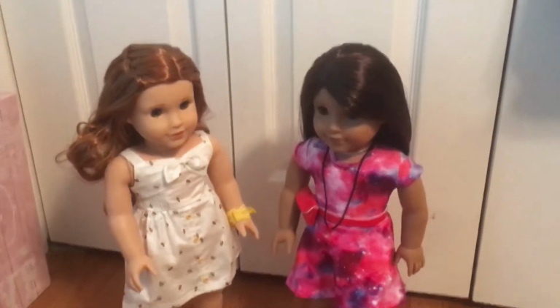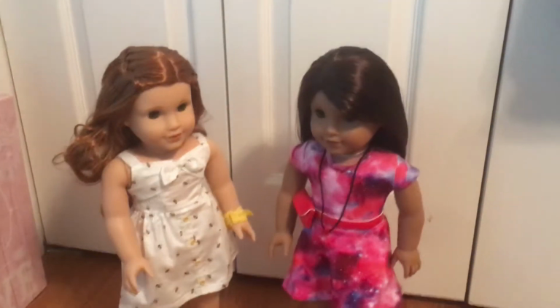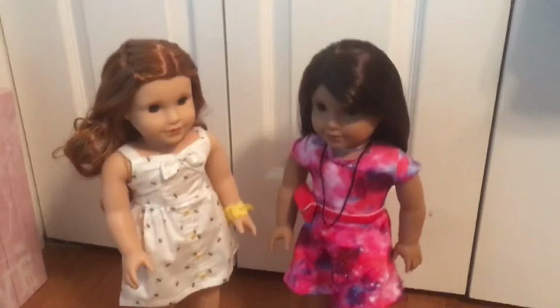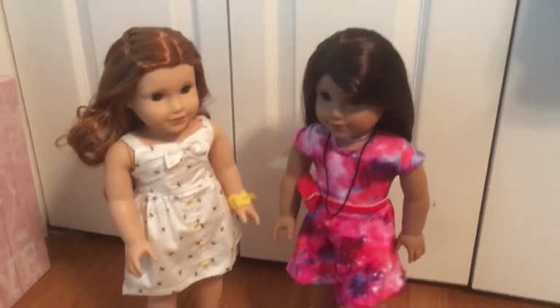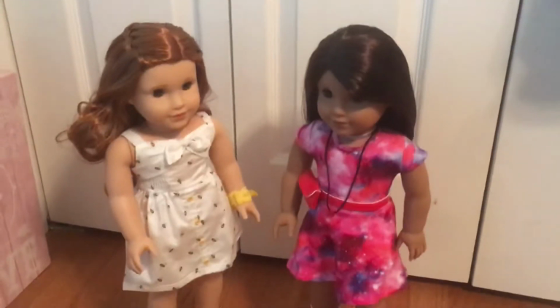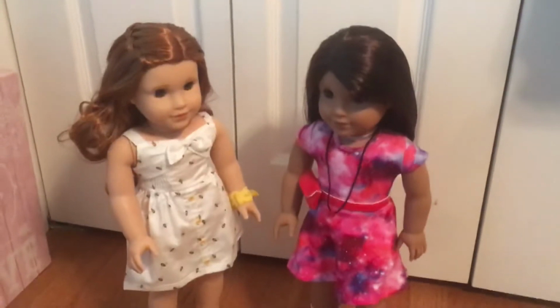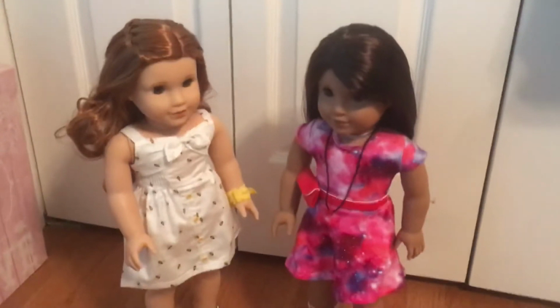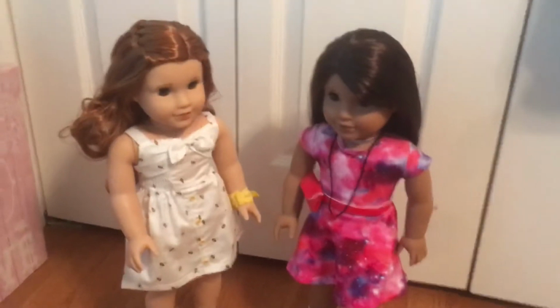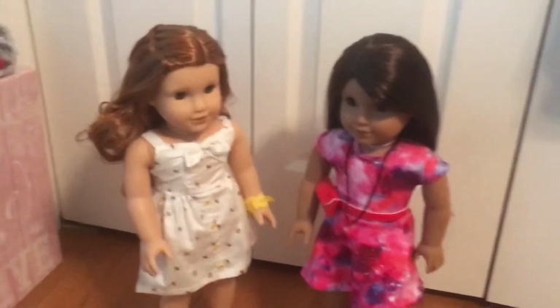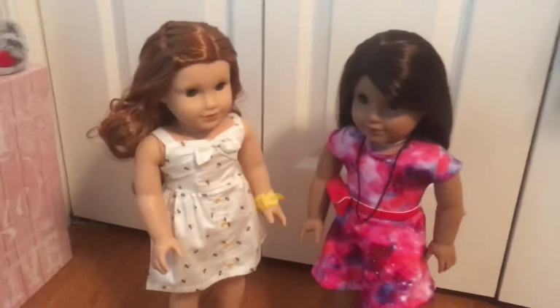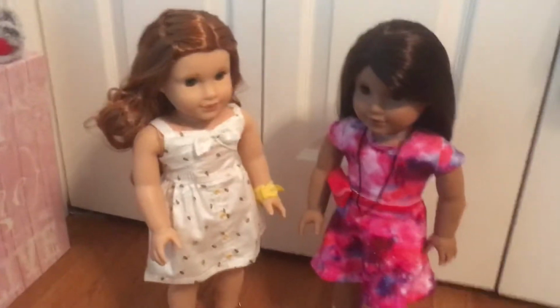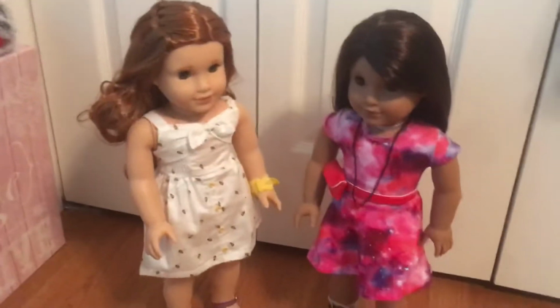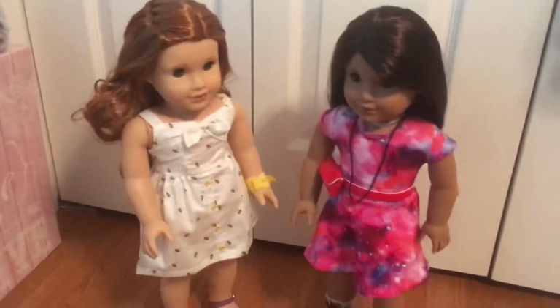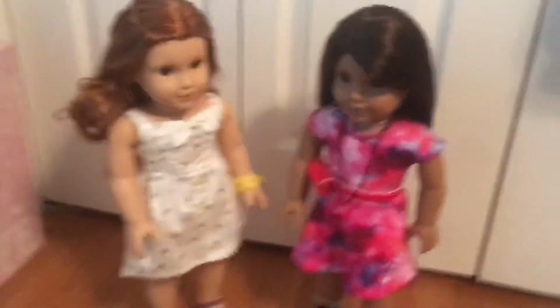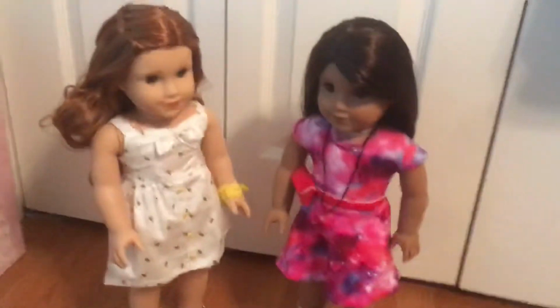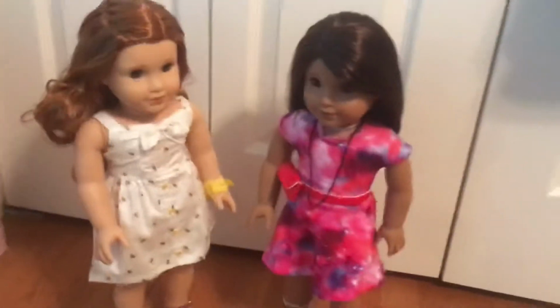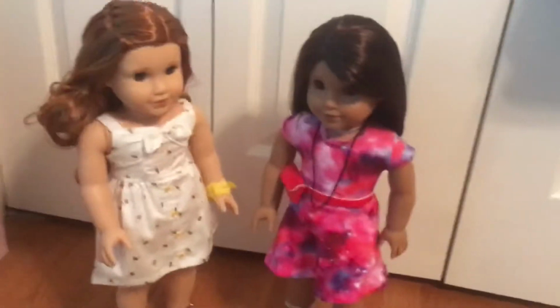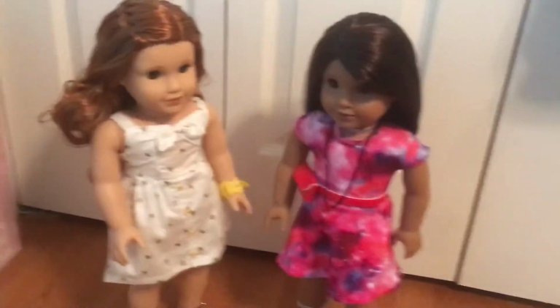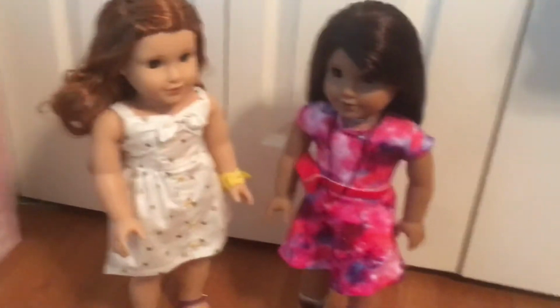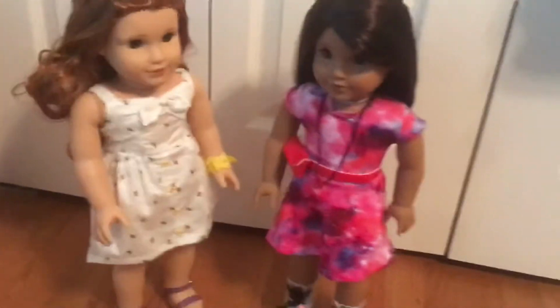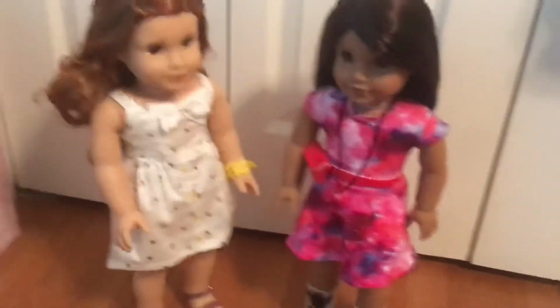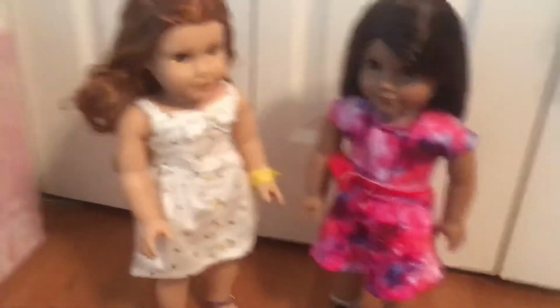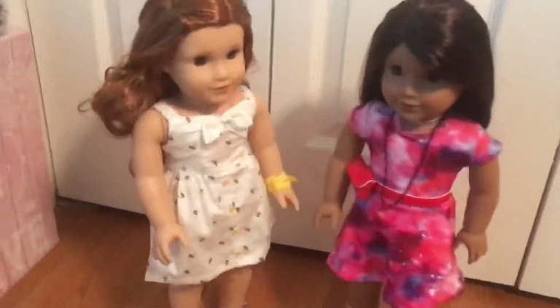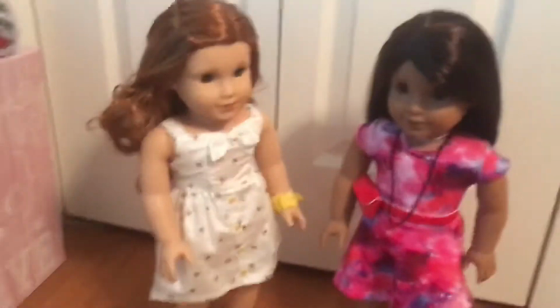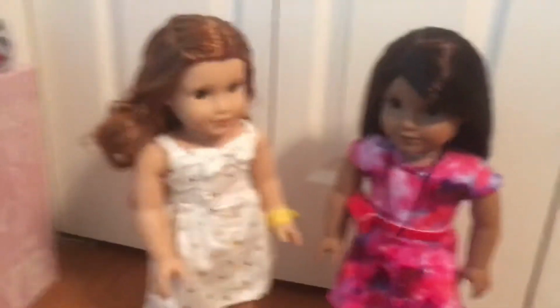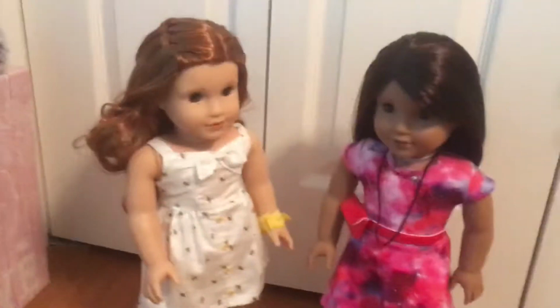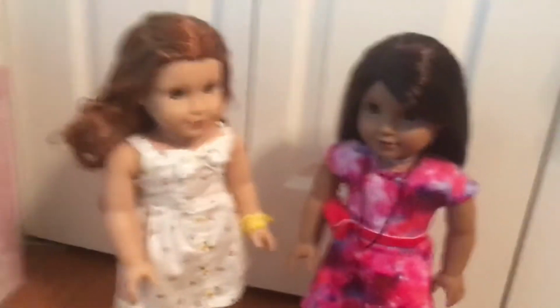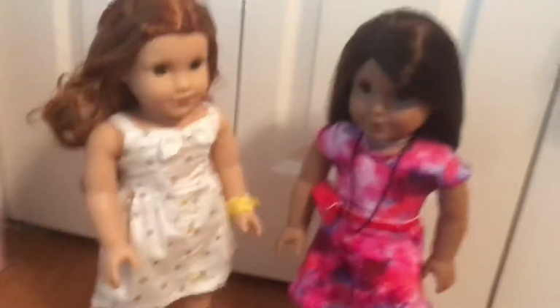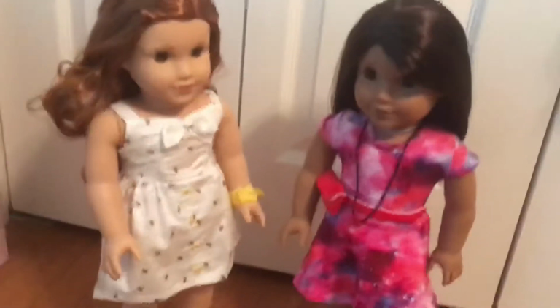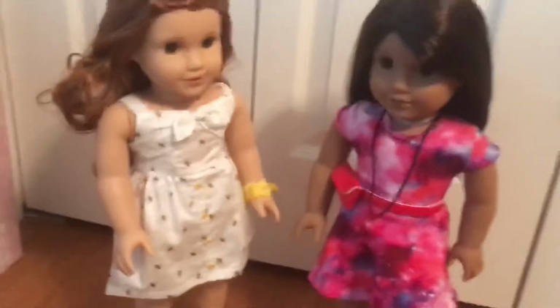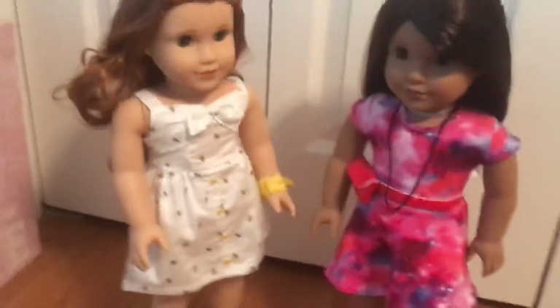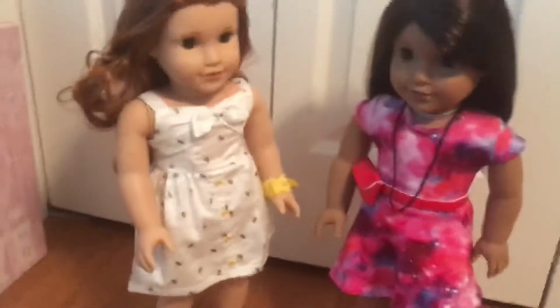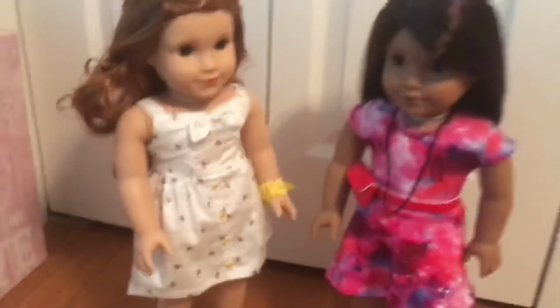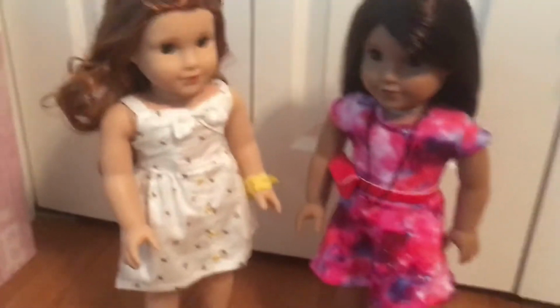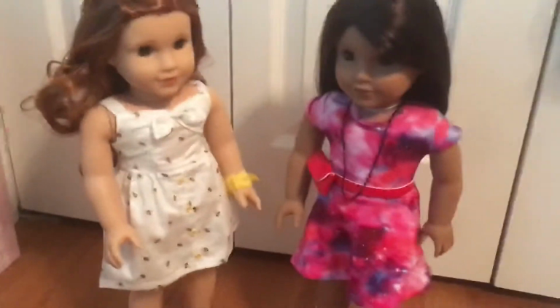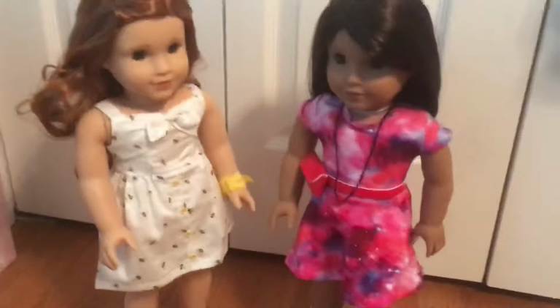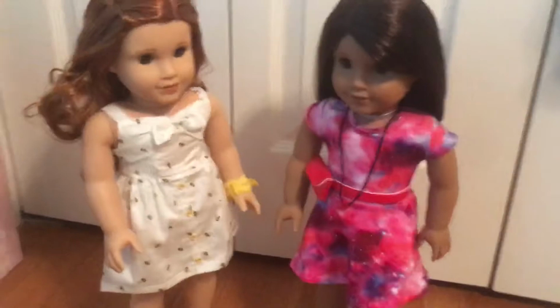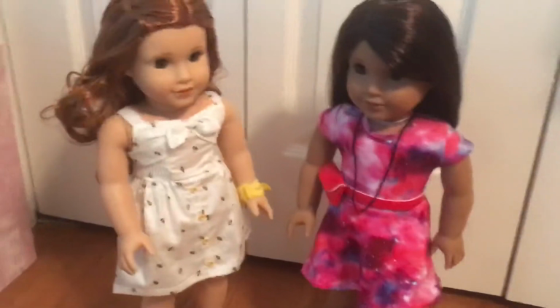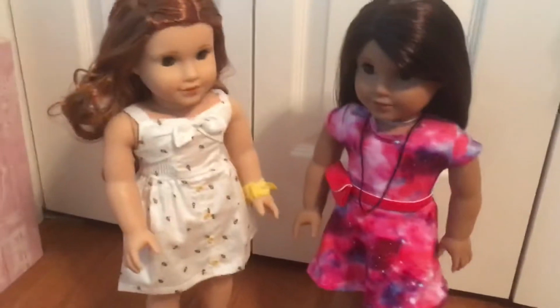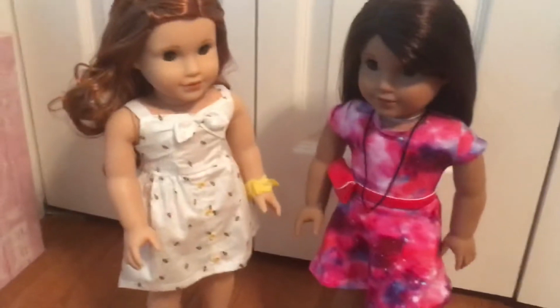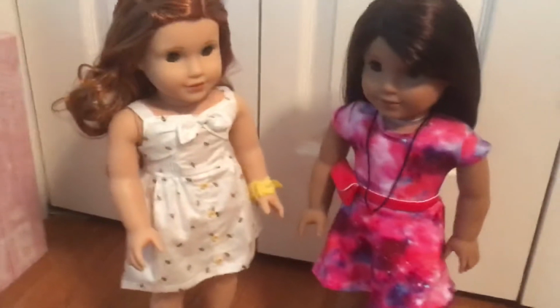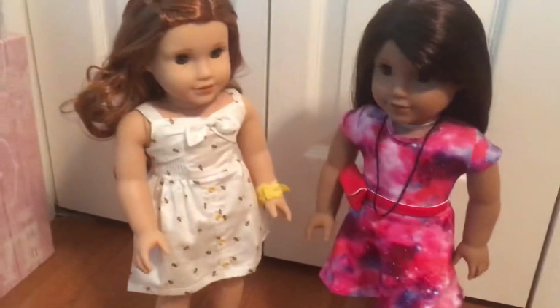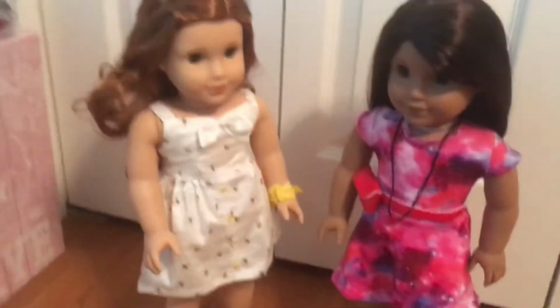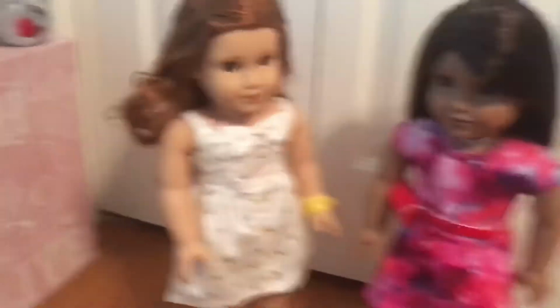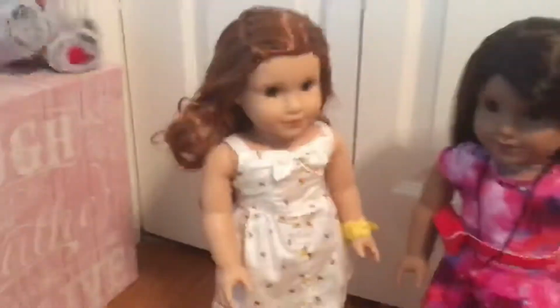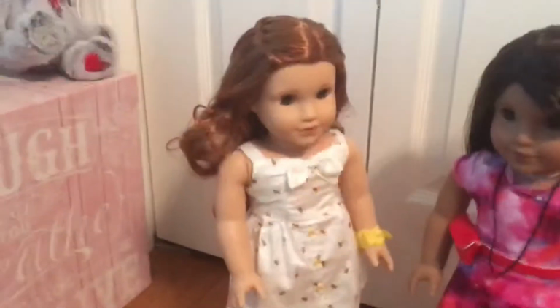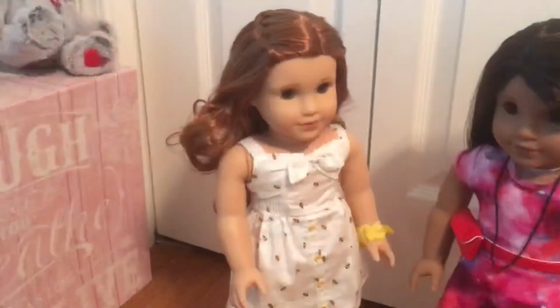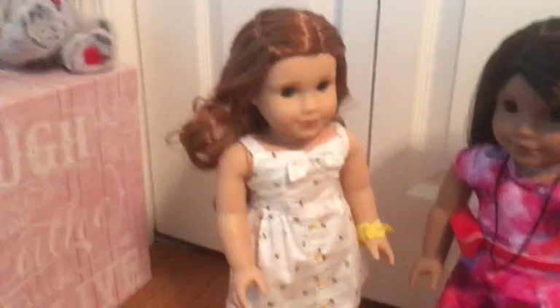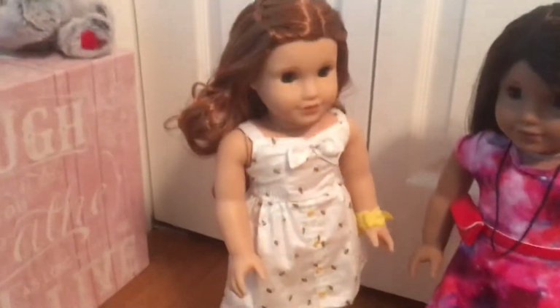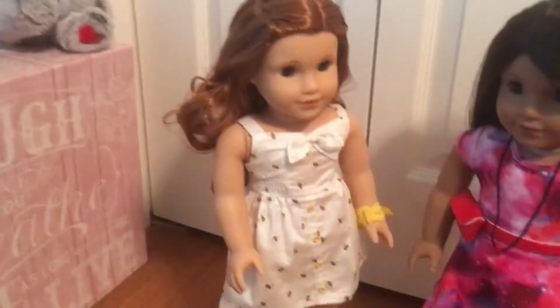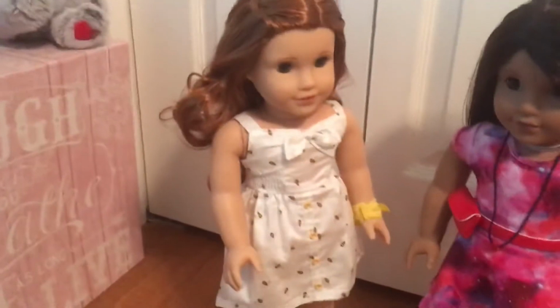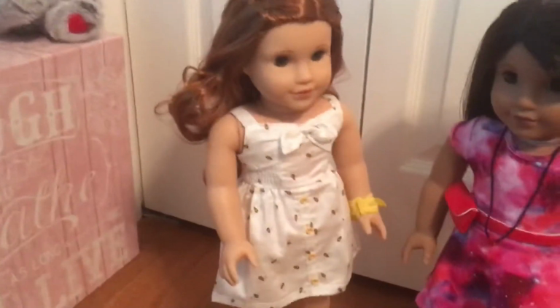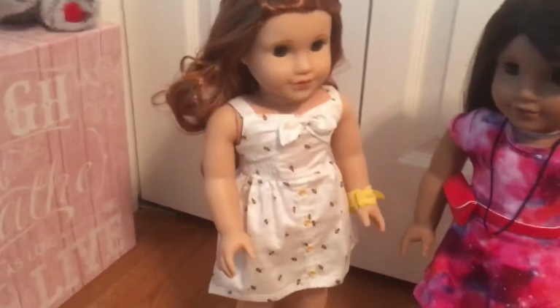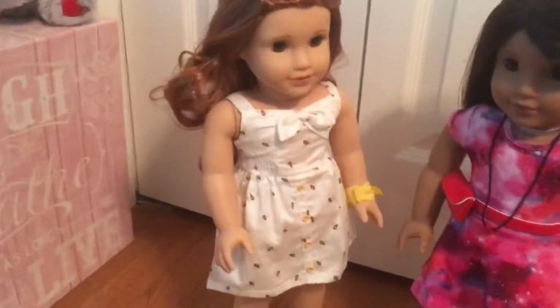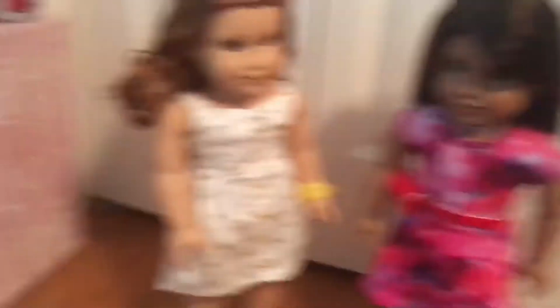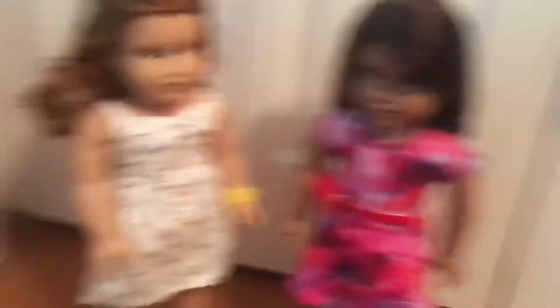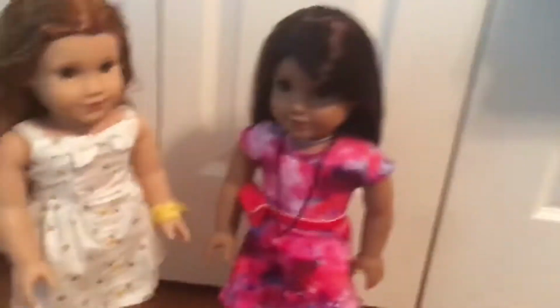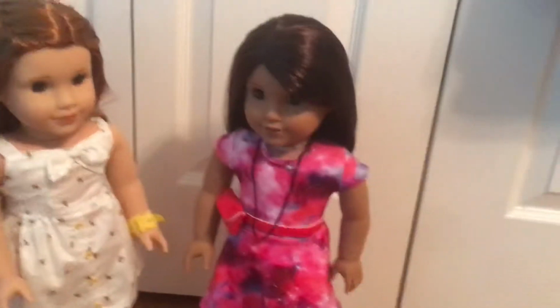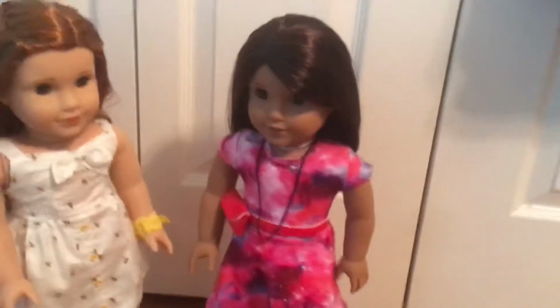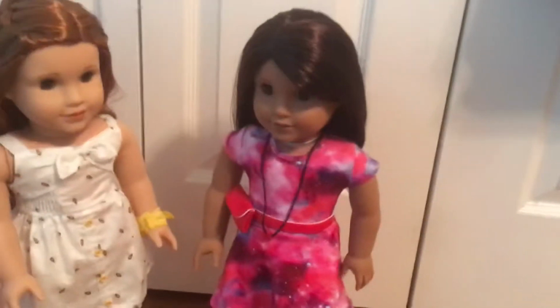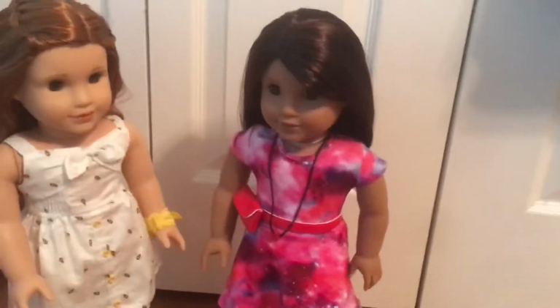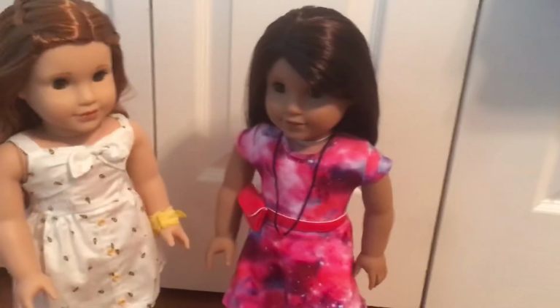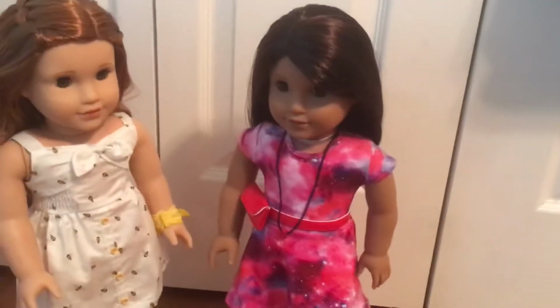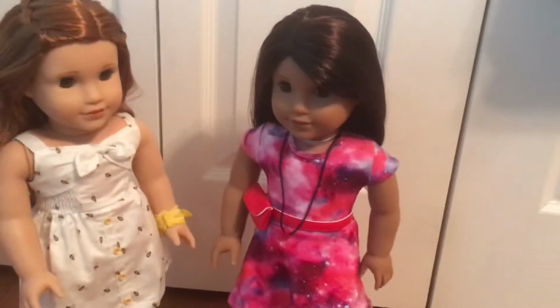Hey guys, so here are my two newest American Girl dolls and I'm so excited. Blair and Luciana.